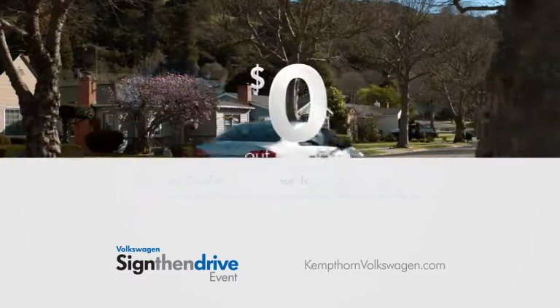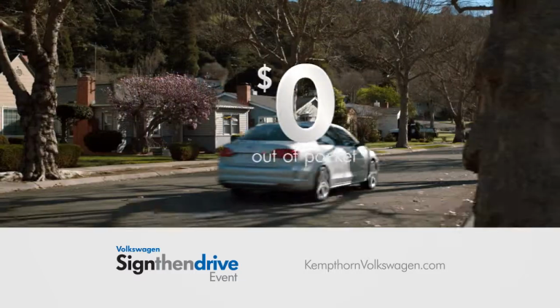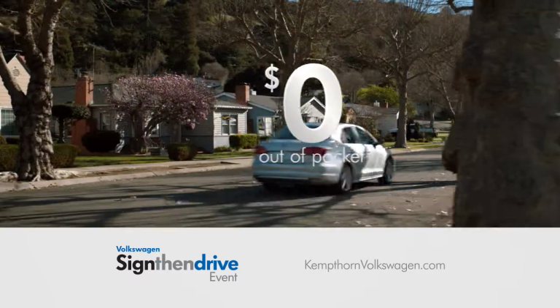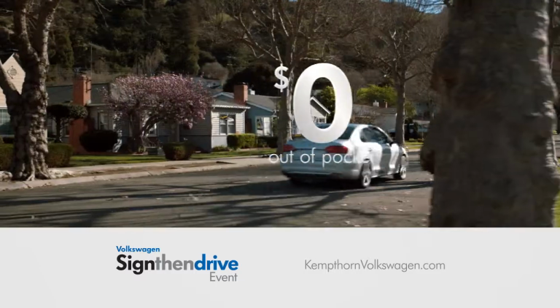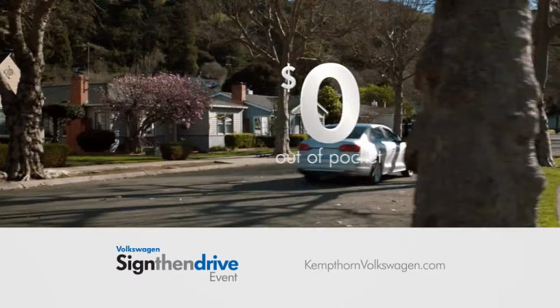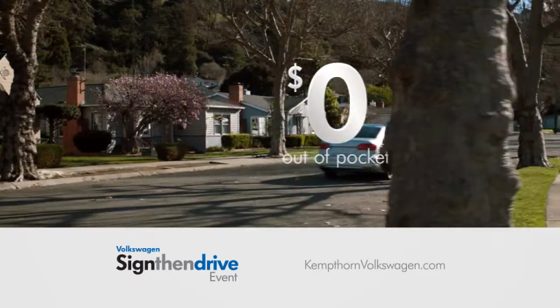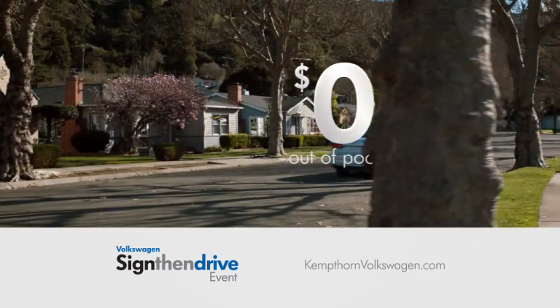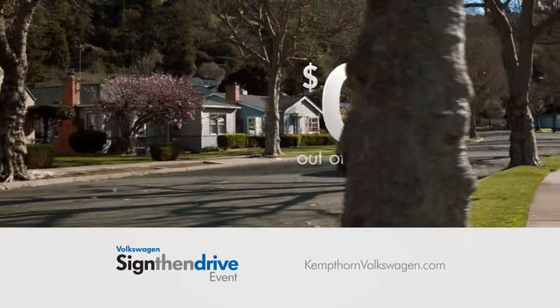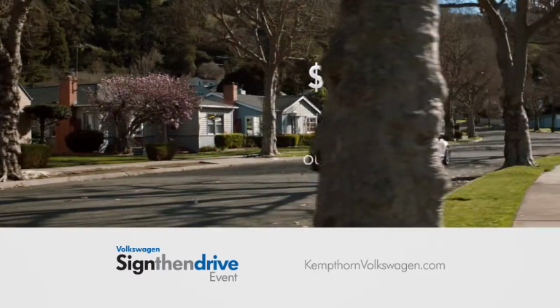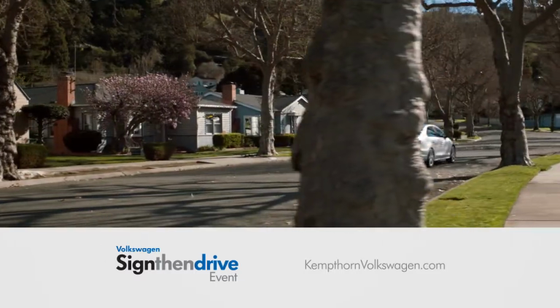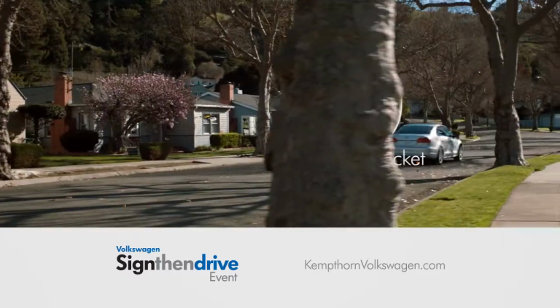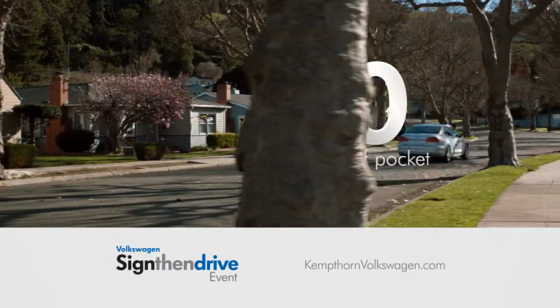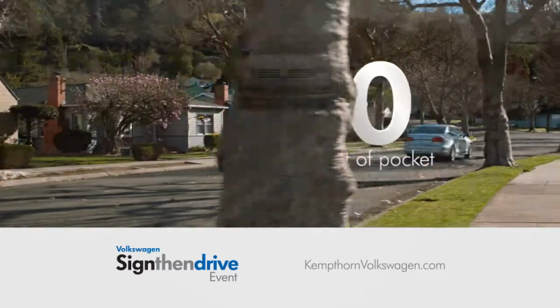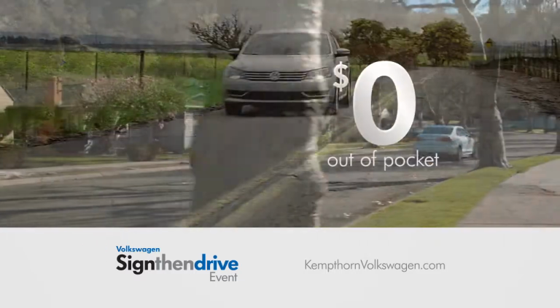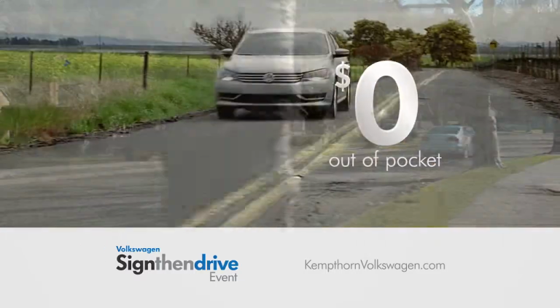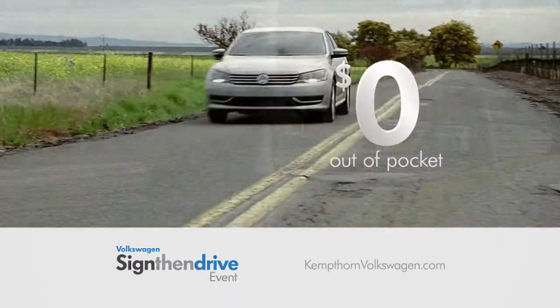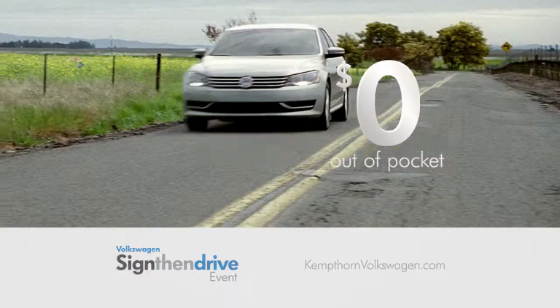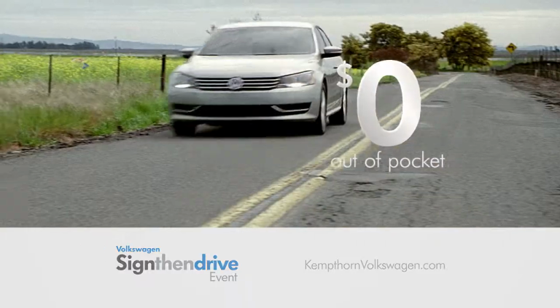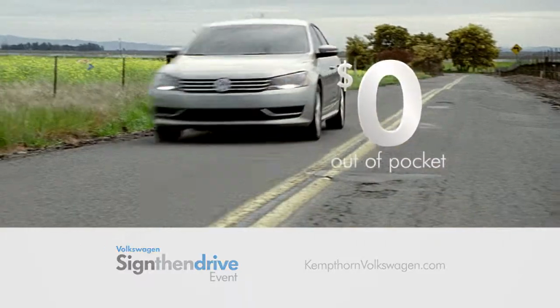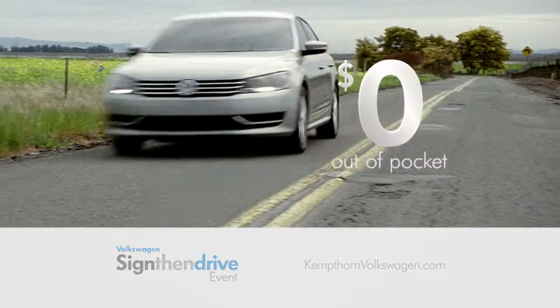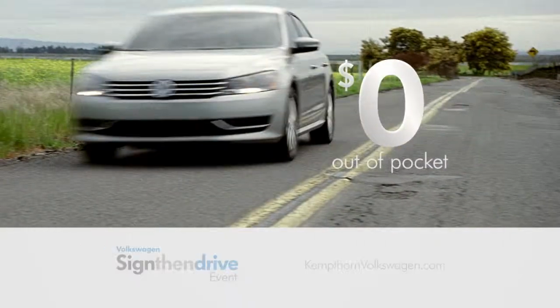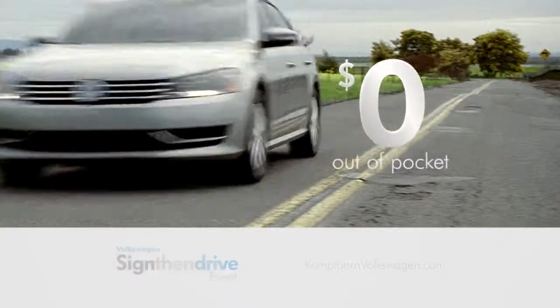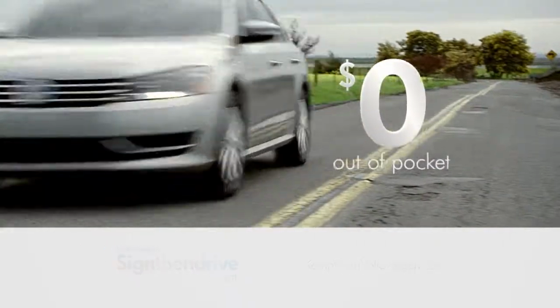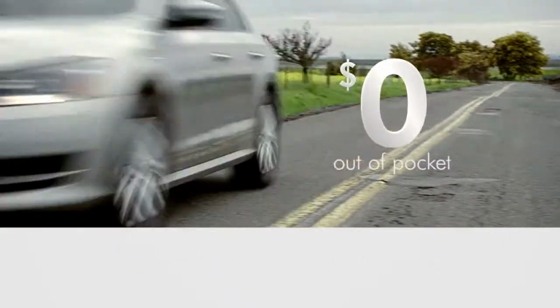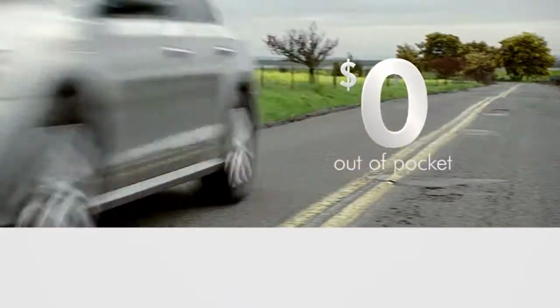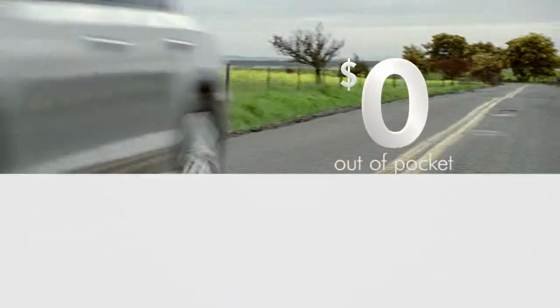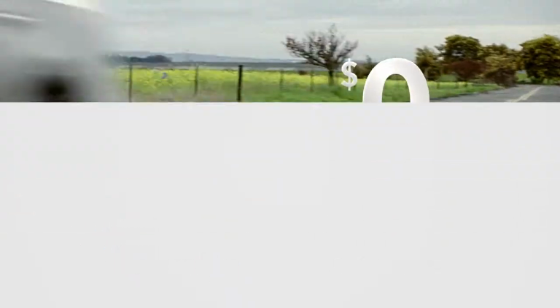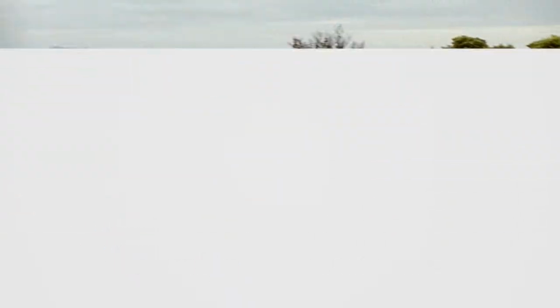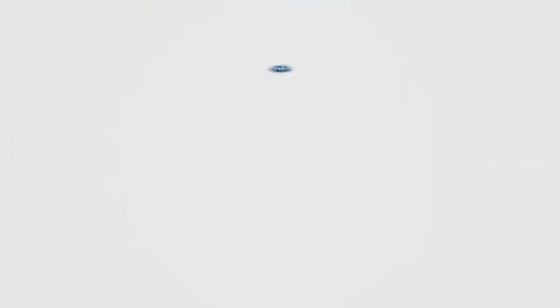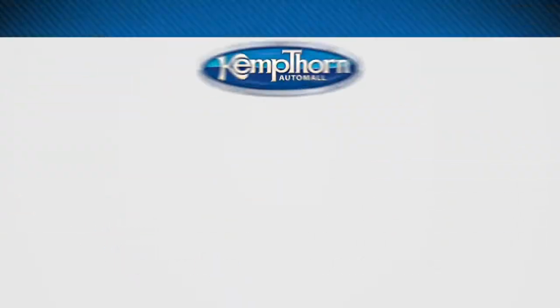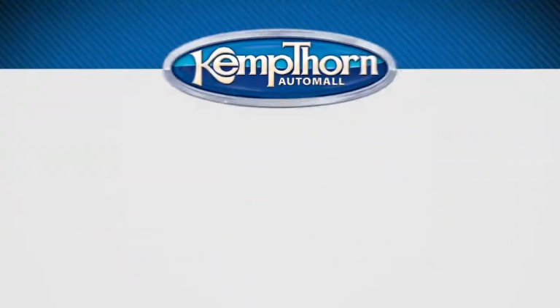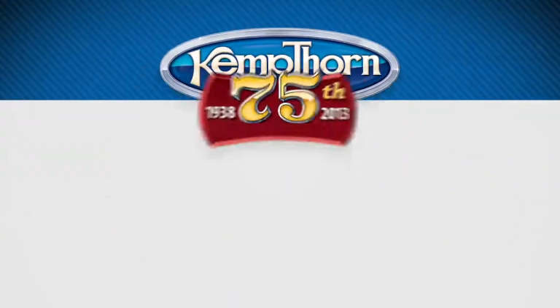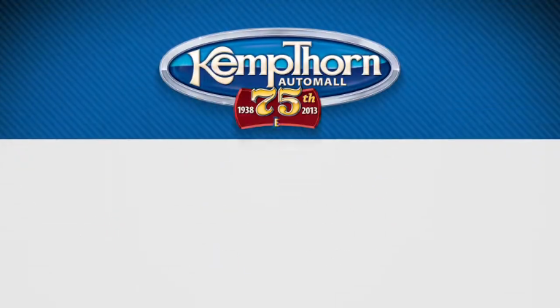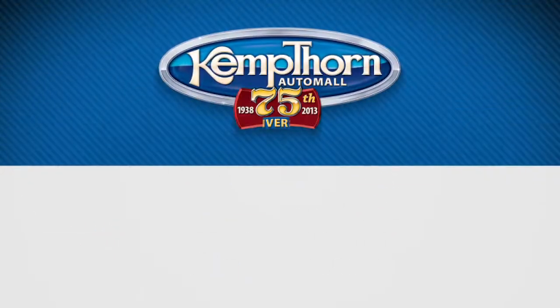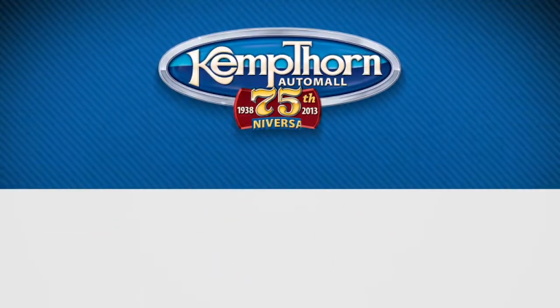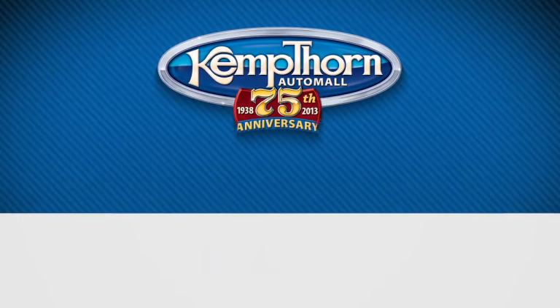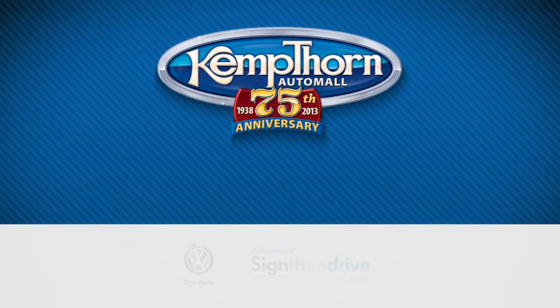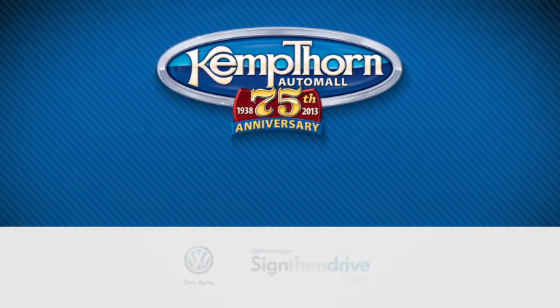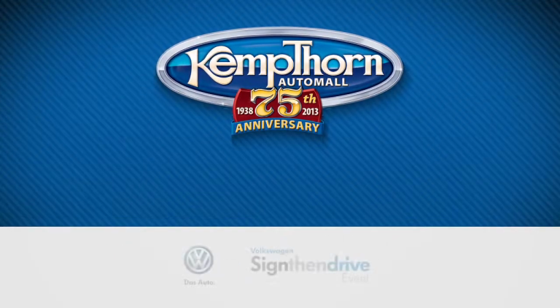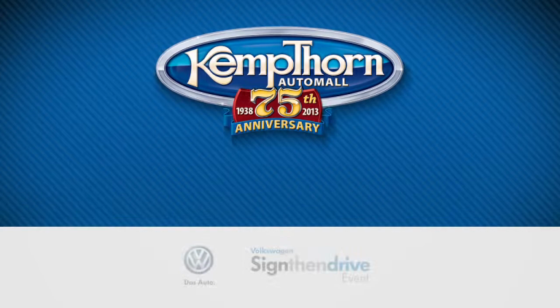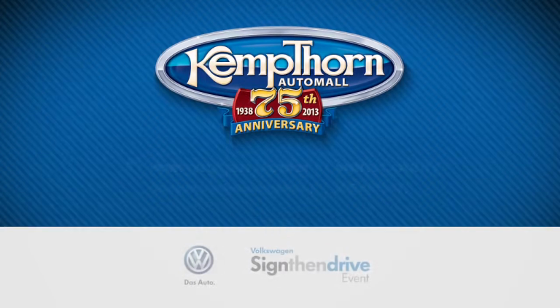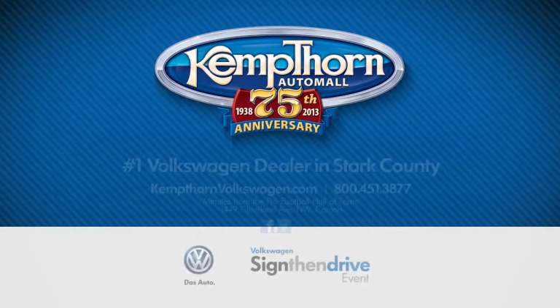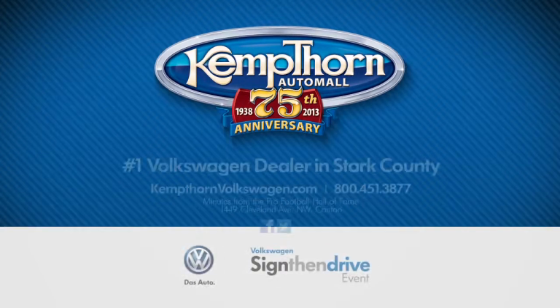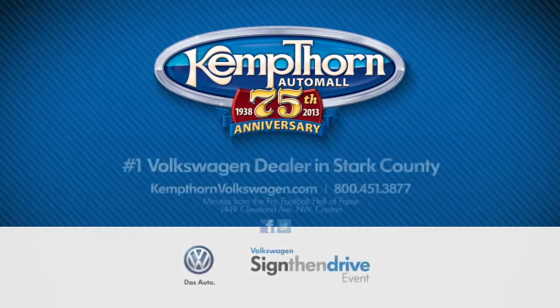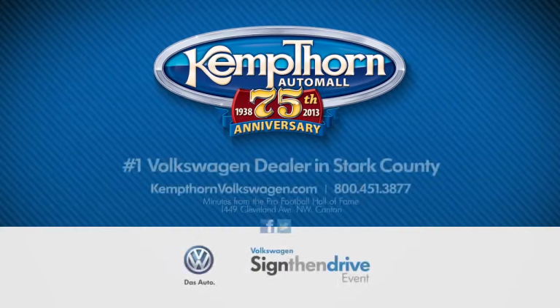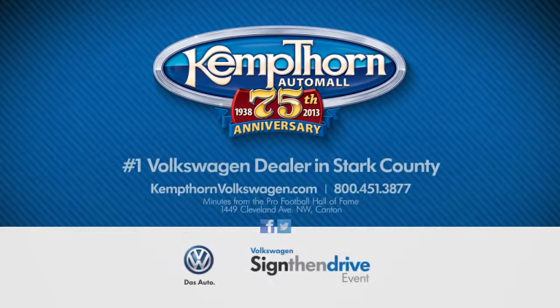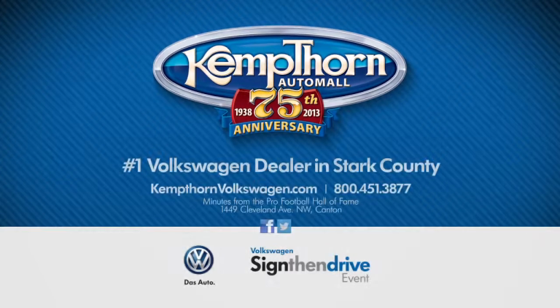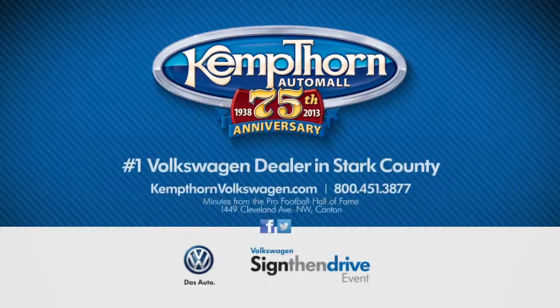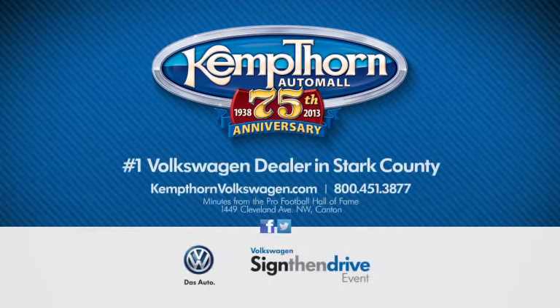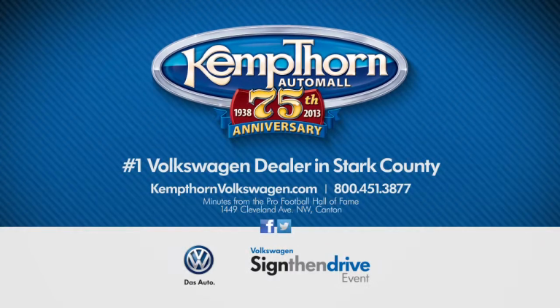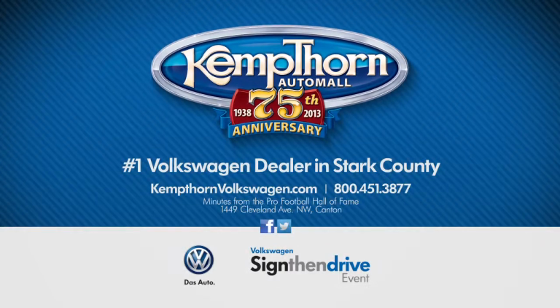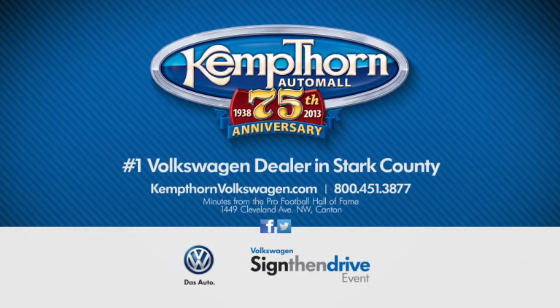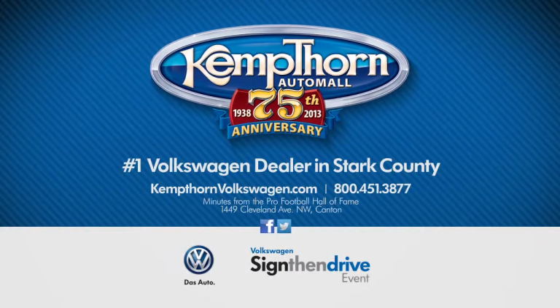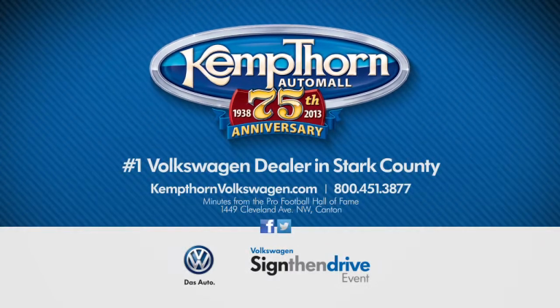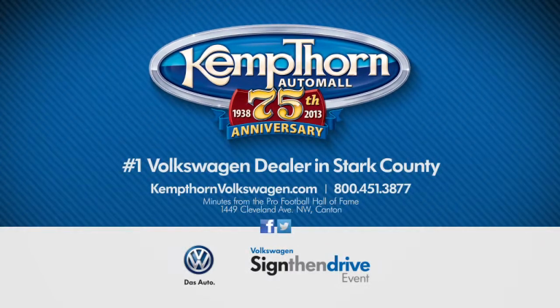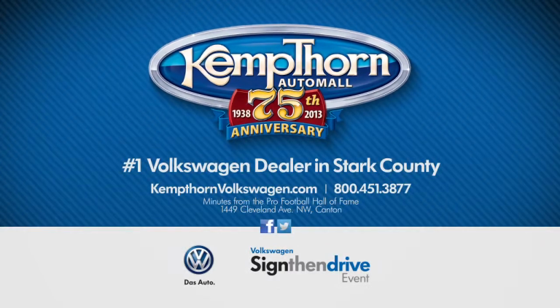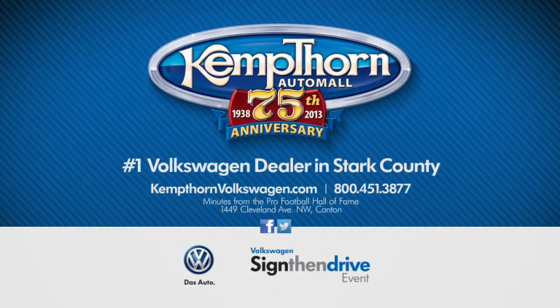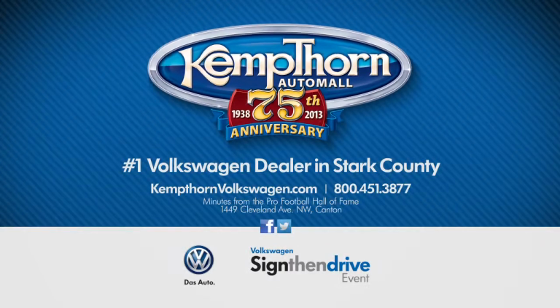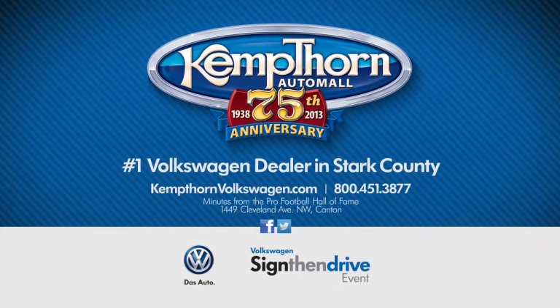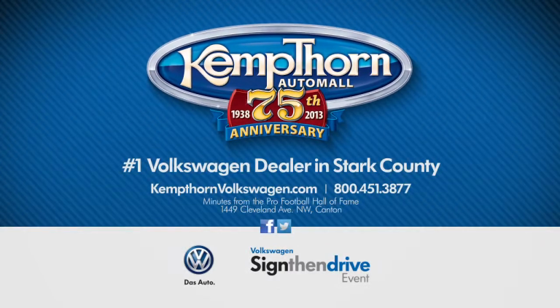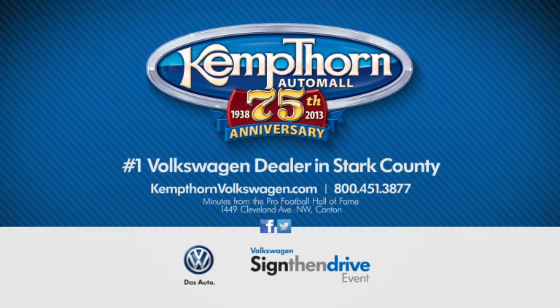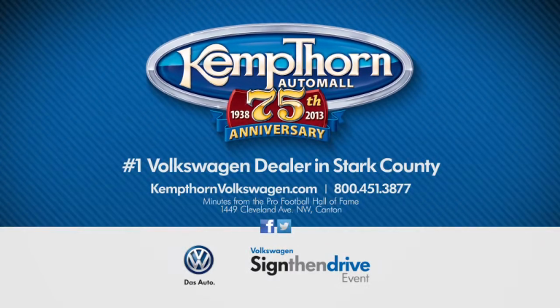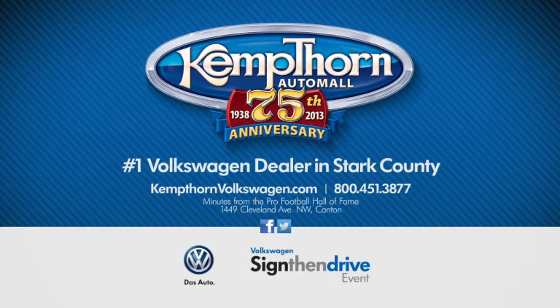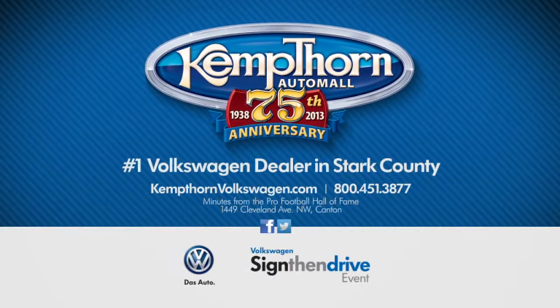Sign Then Drive is back with great zero-out-of-pocket deals. The best deals are always at Kempthorne Volkswagen. Visit KempthorneVolkswagen.com.